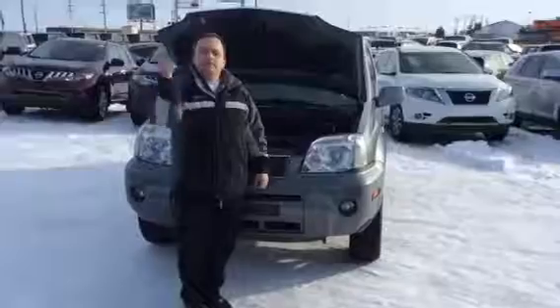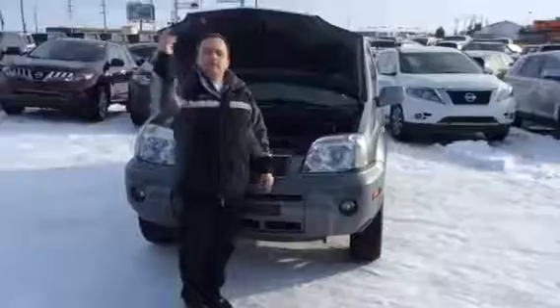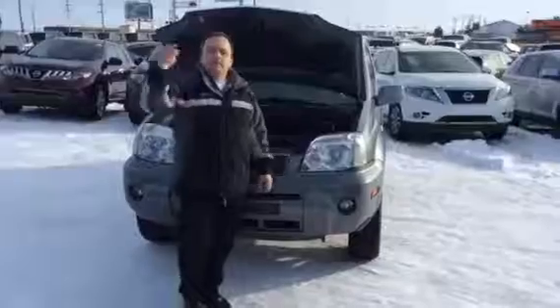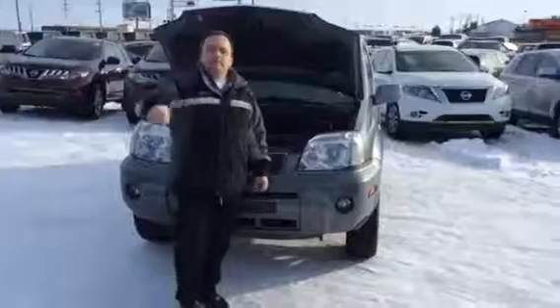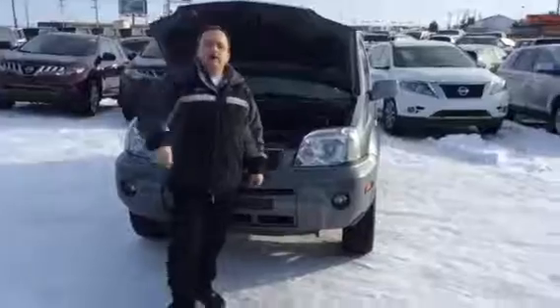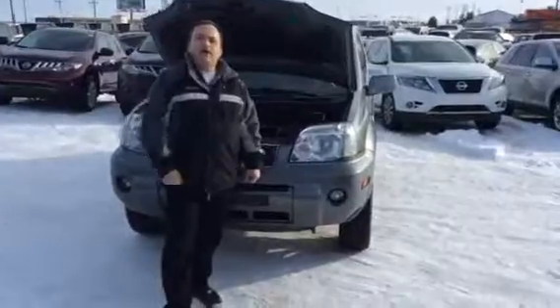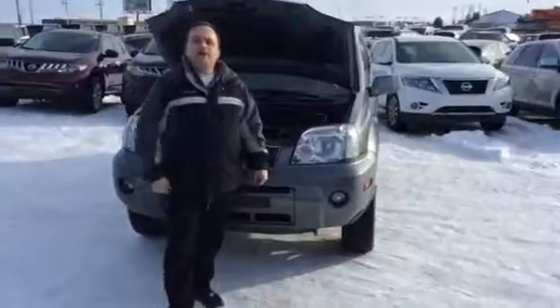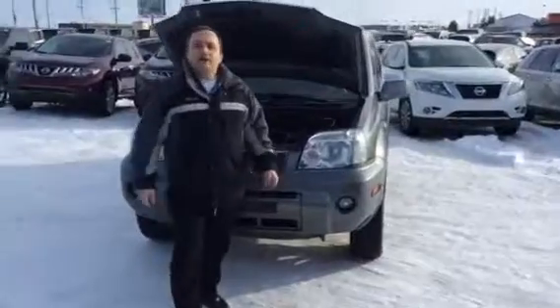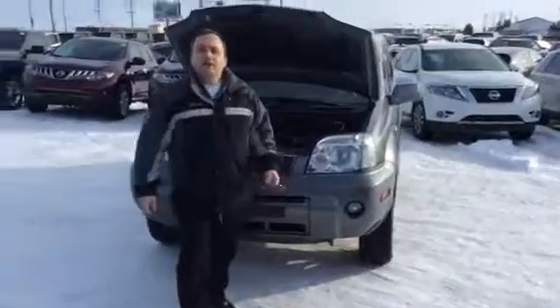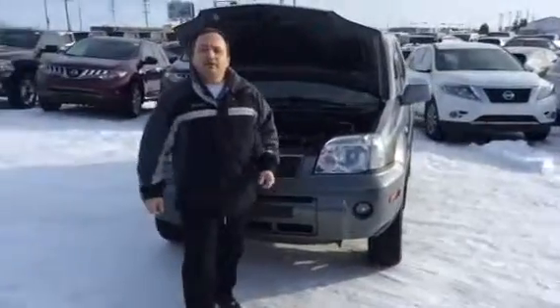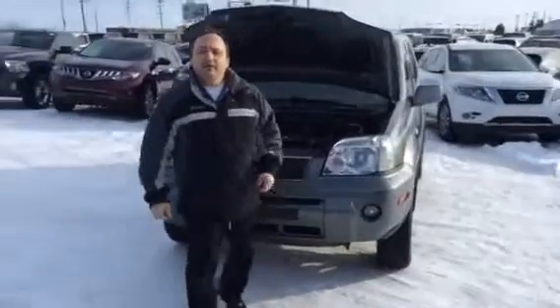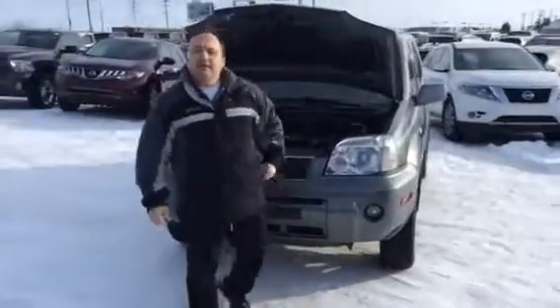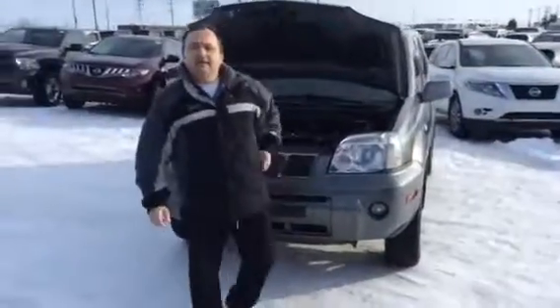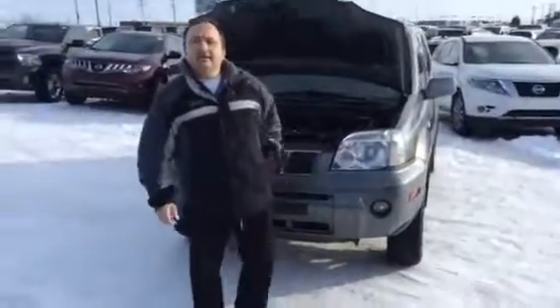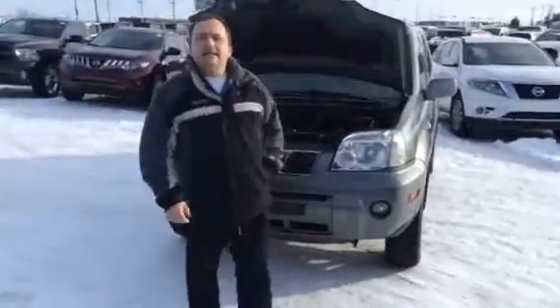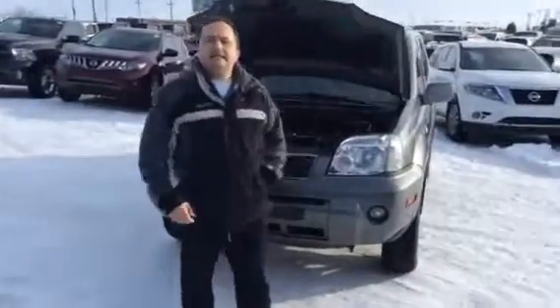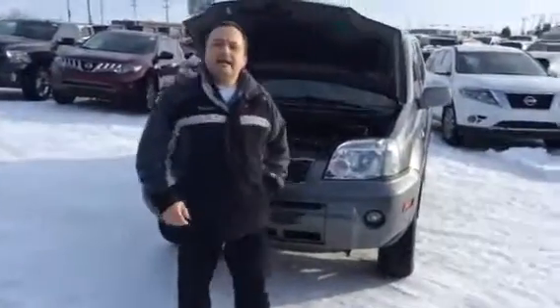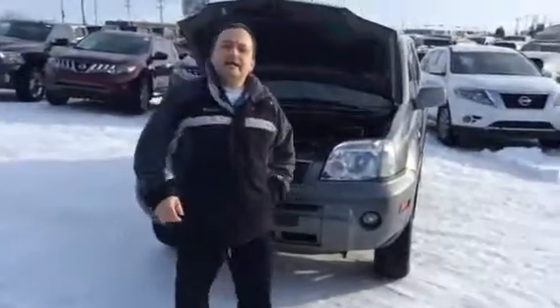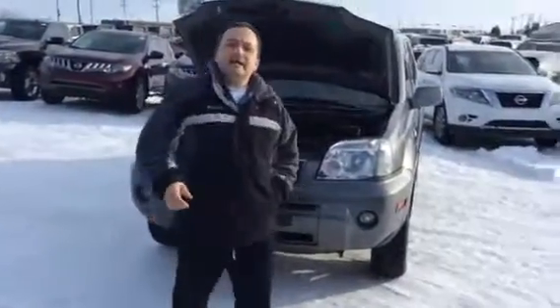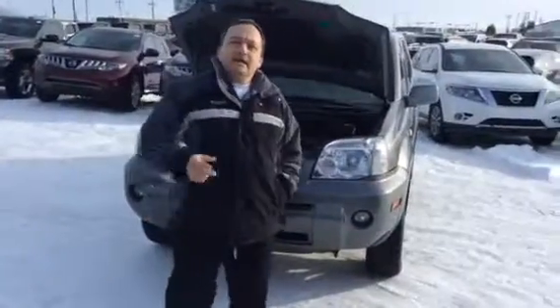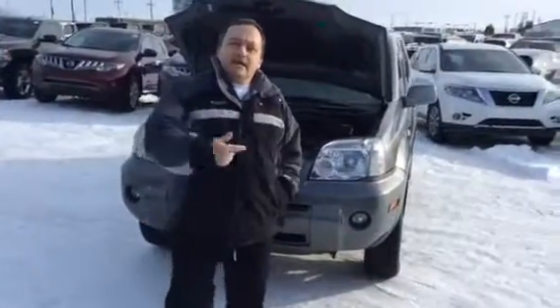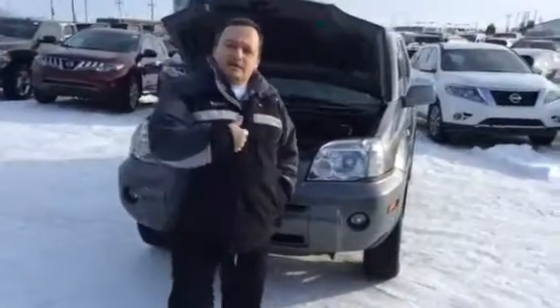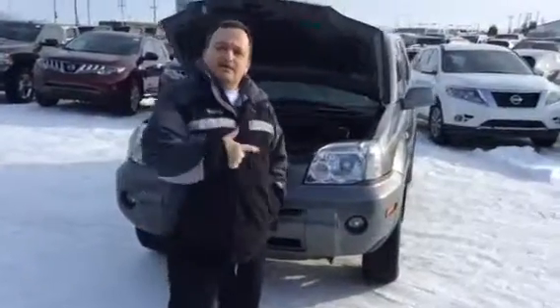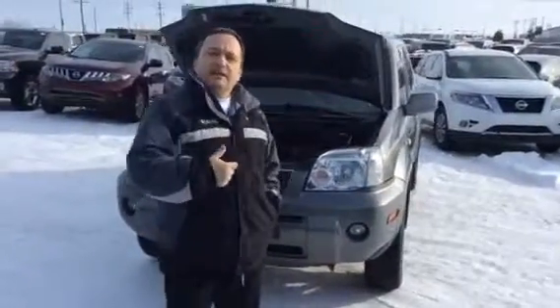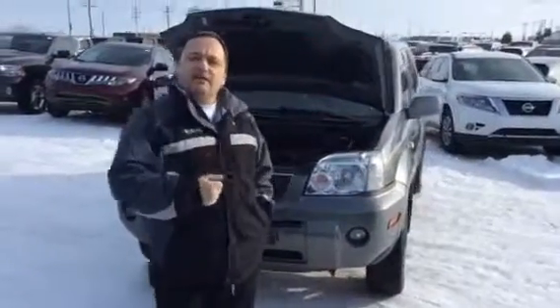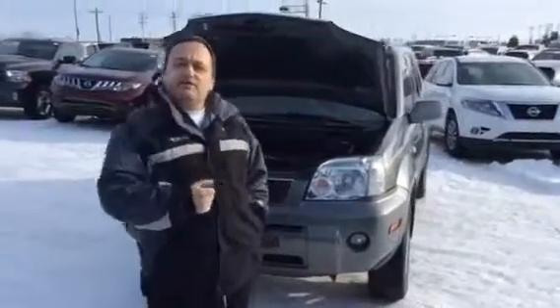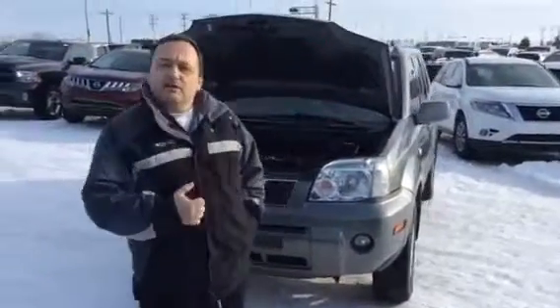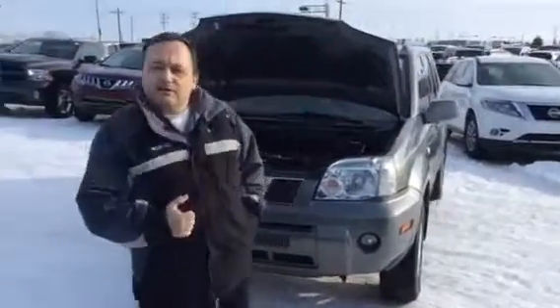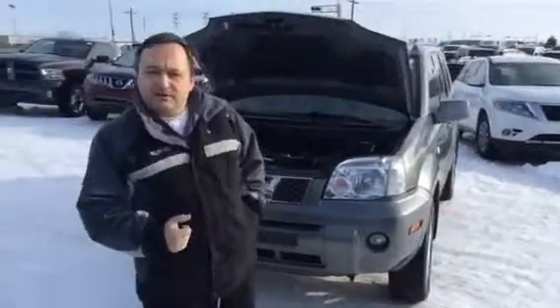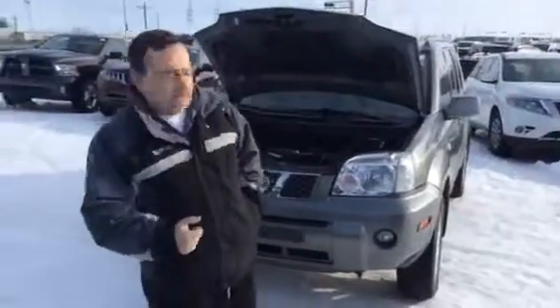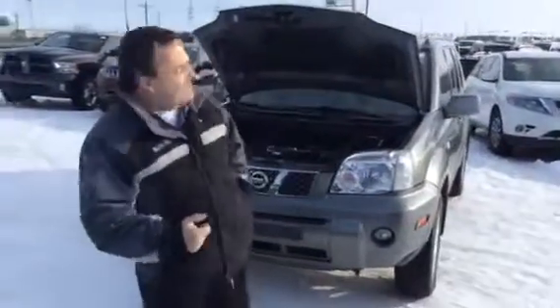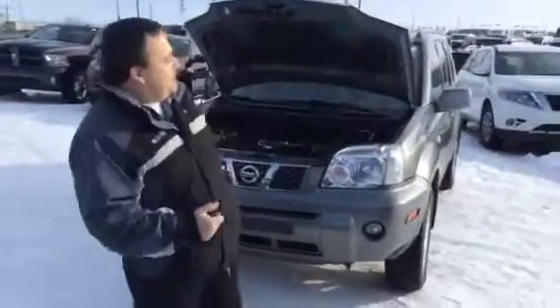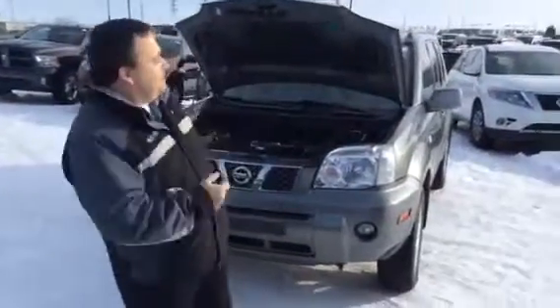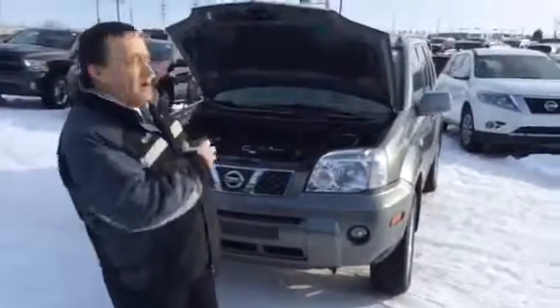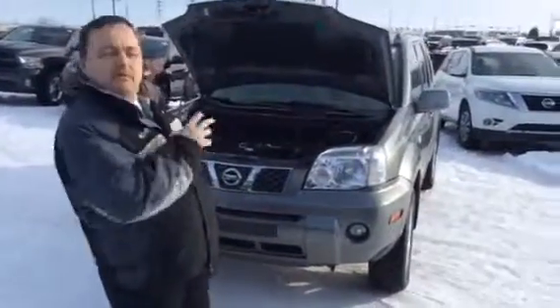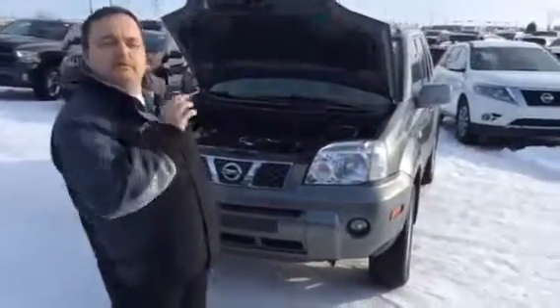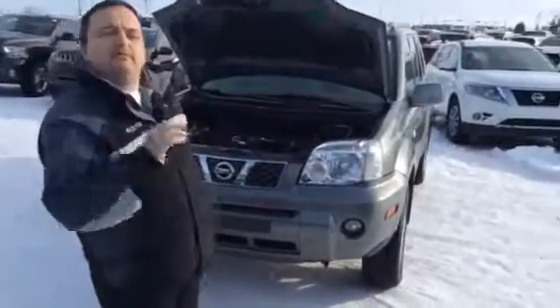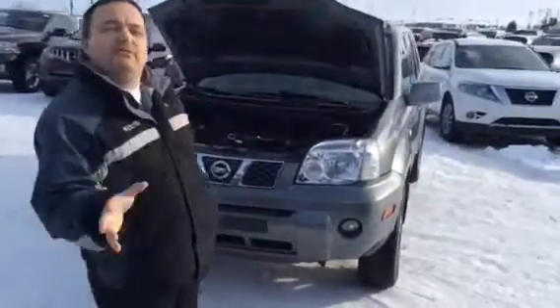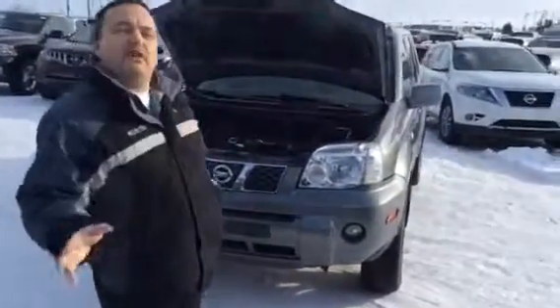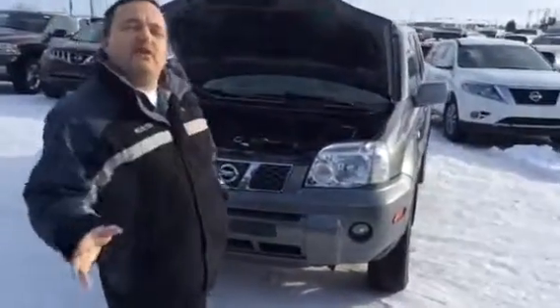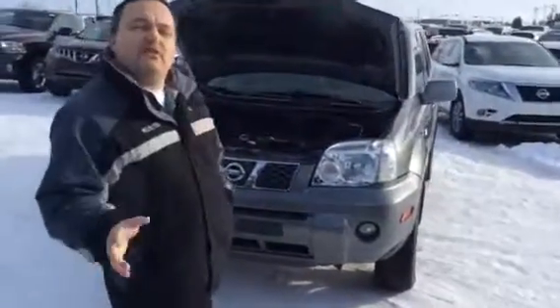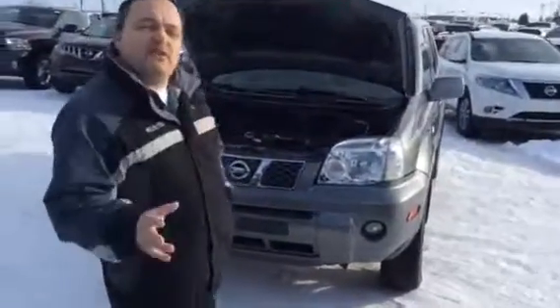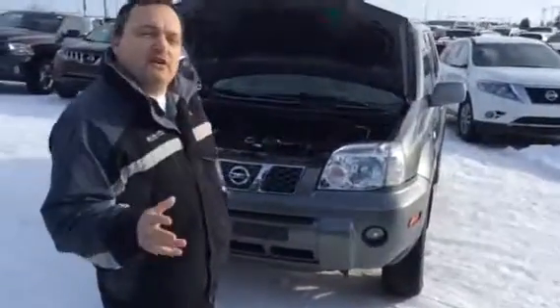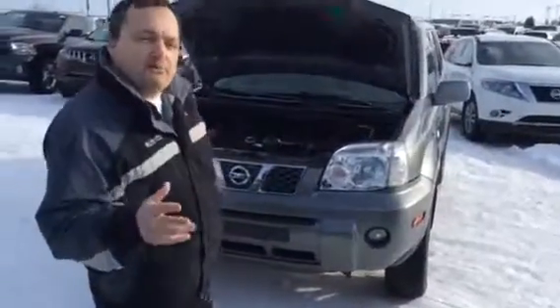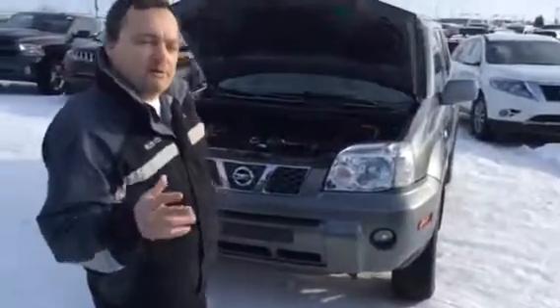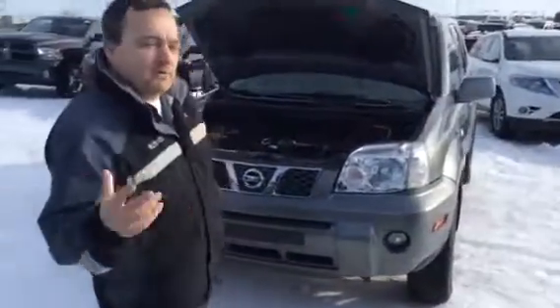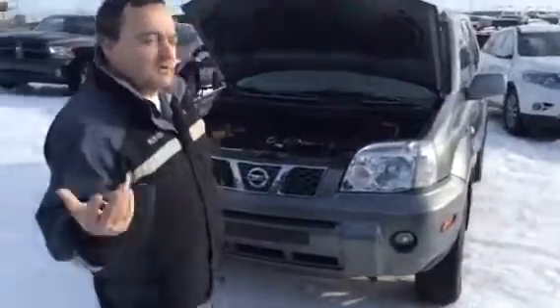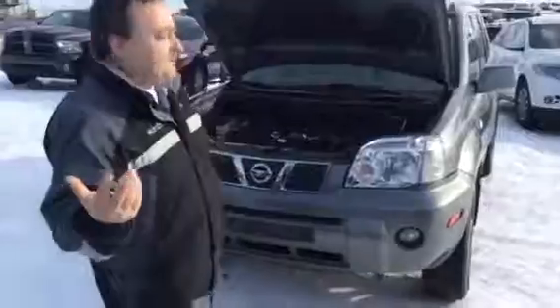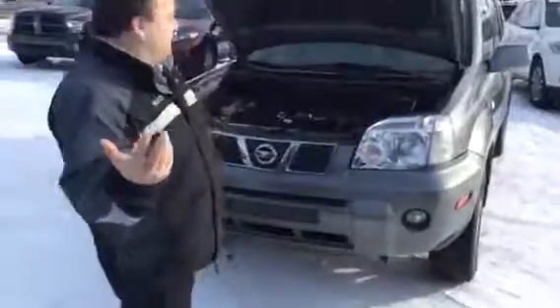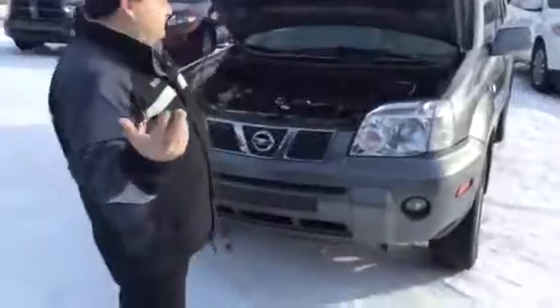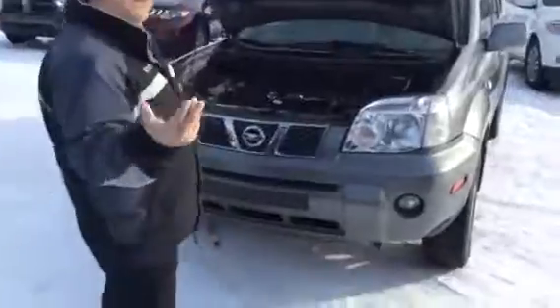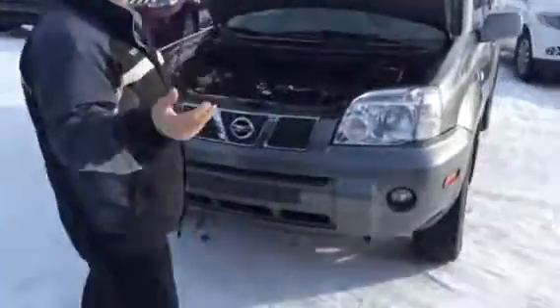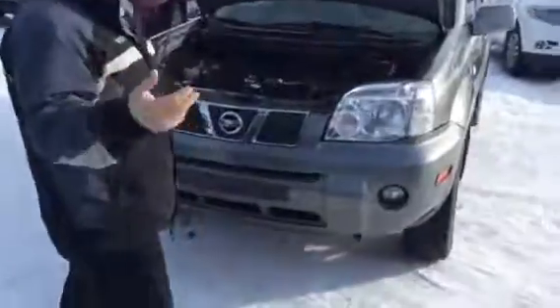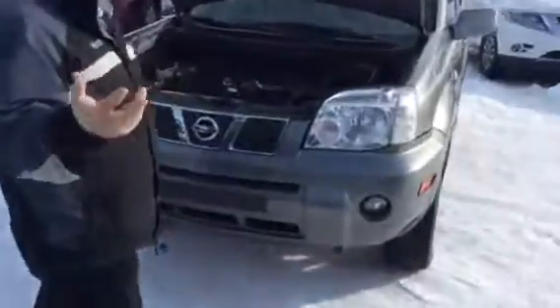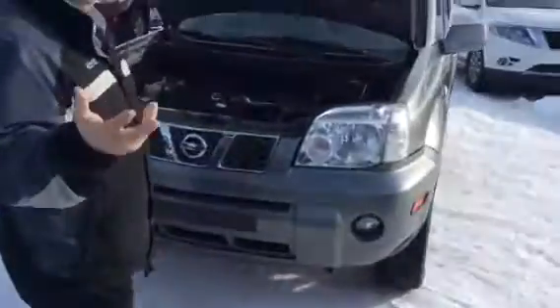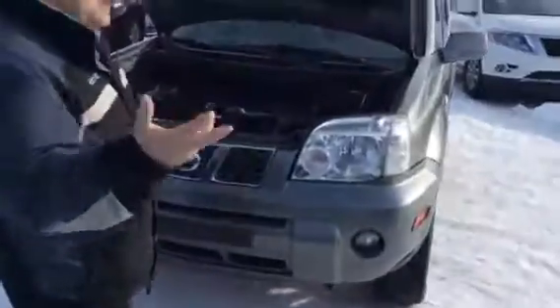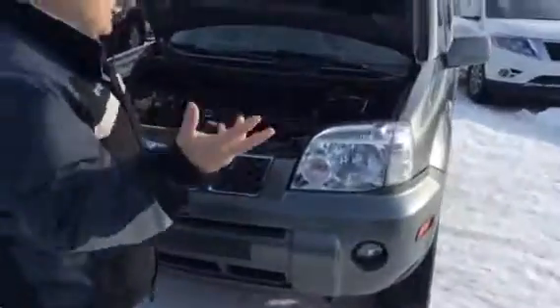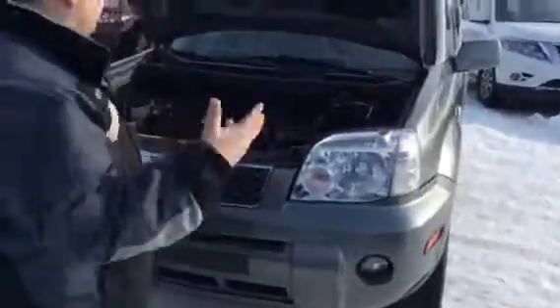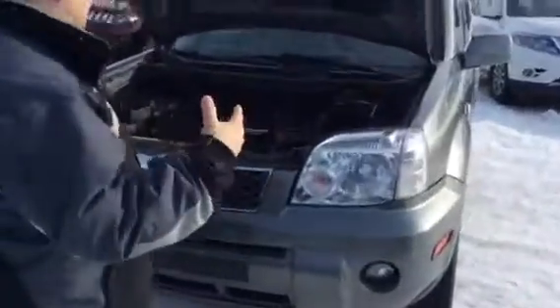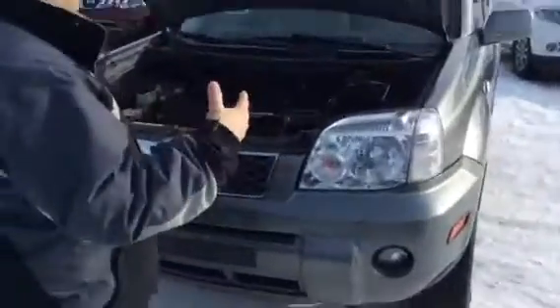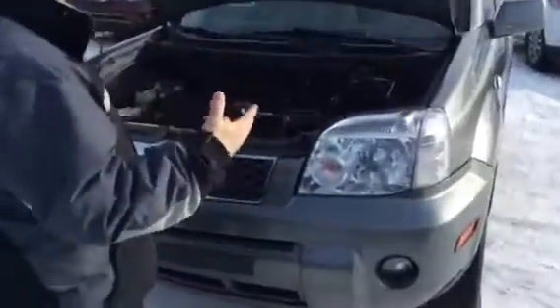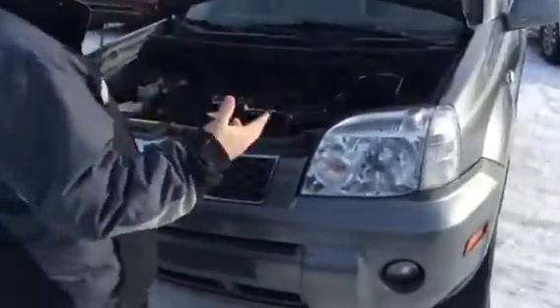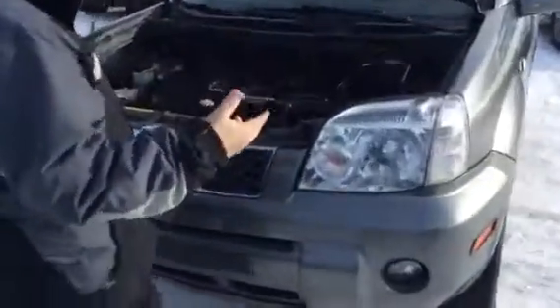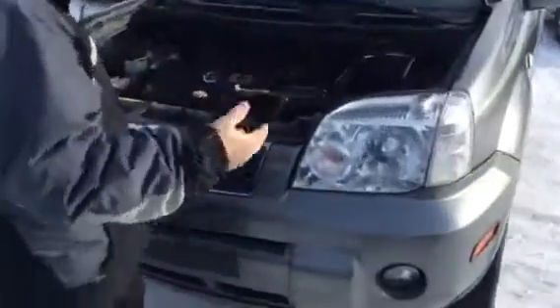Hey, Brian Shaw here at LE Nissan. Here's that X-Trail I was telling you about. Very, very beautiful condition. Let's come on in.